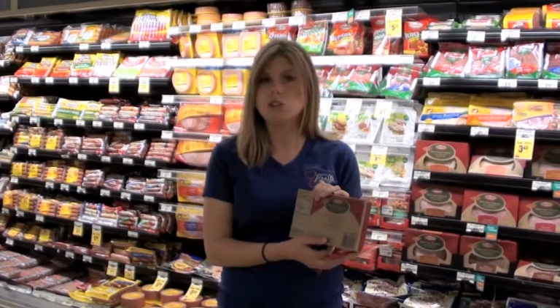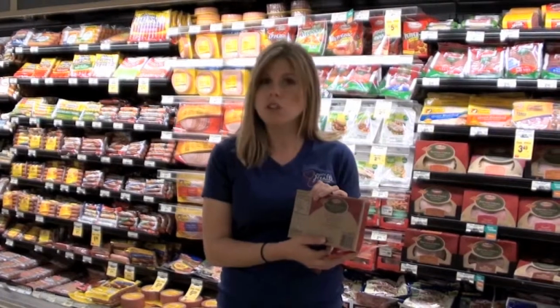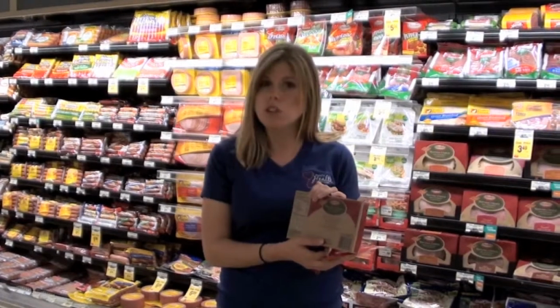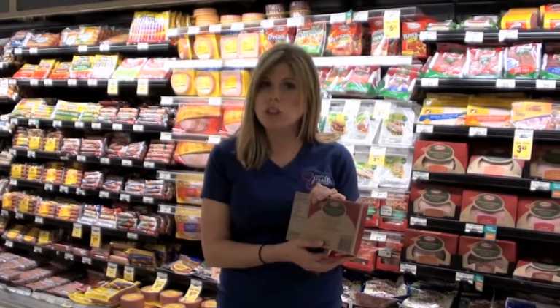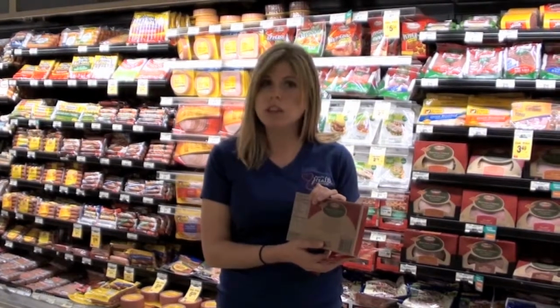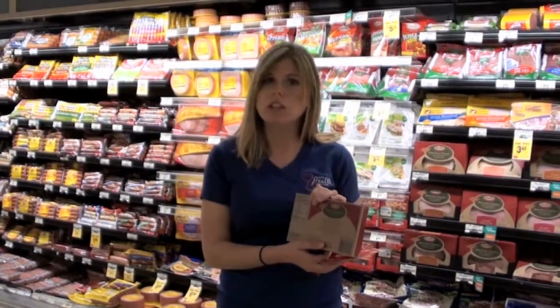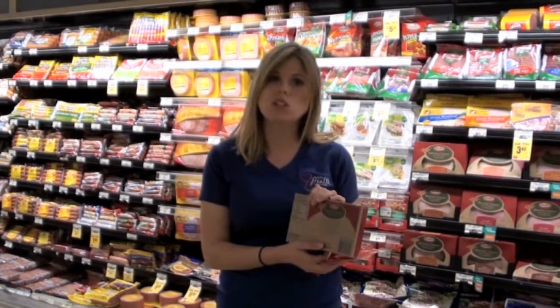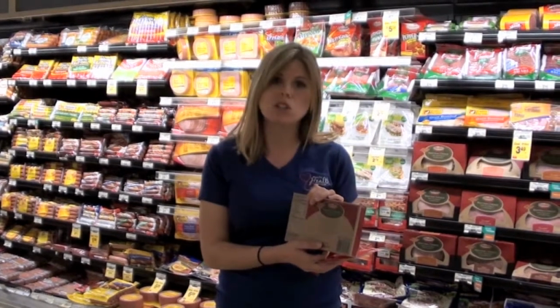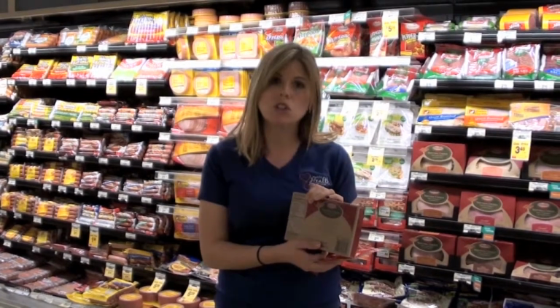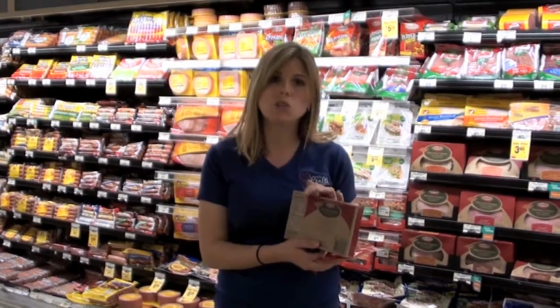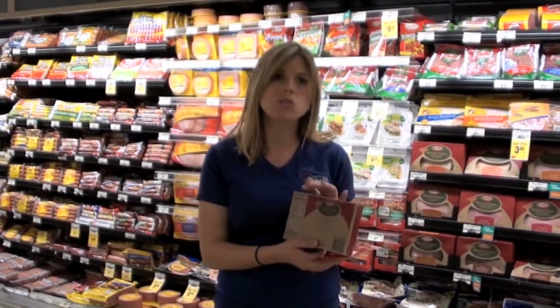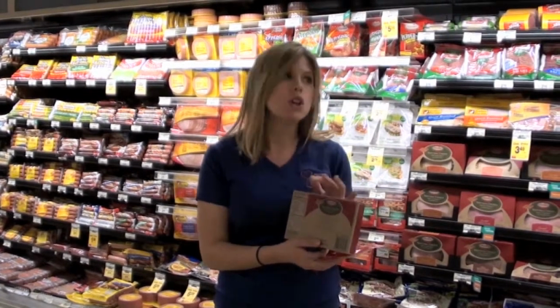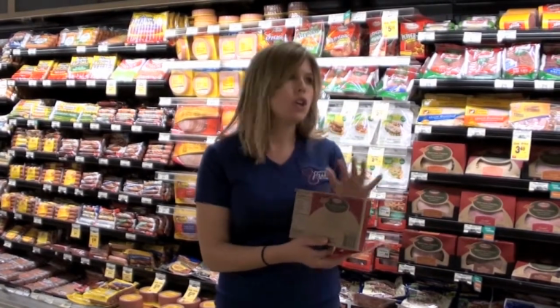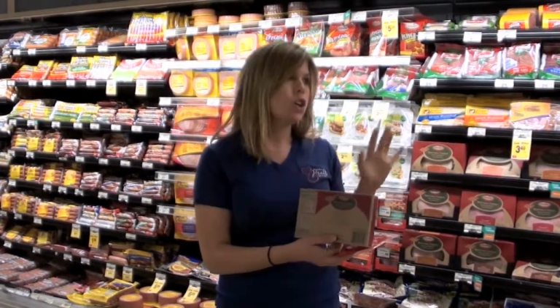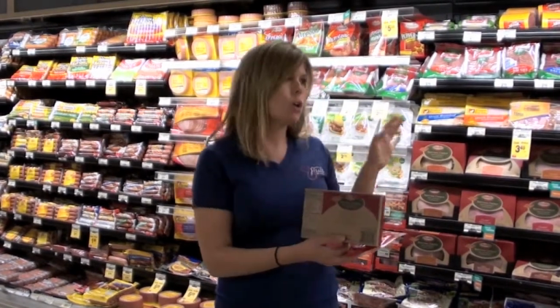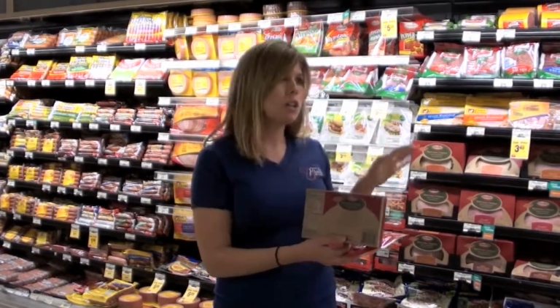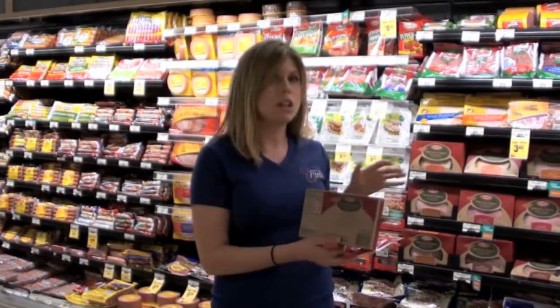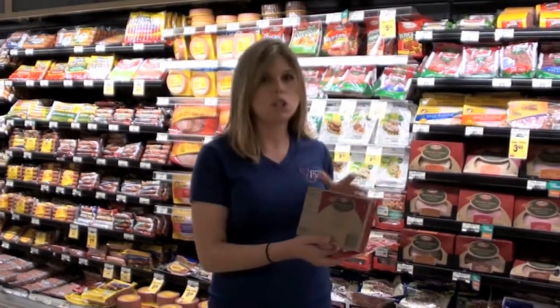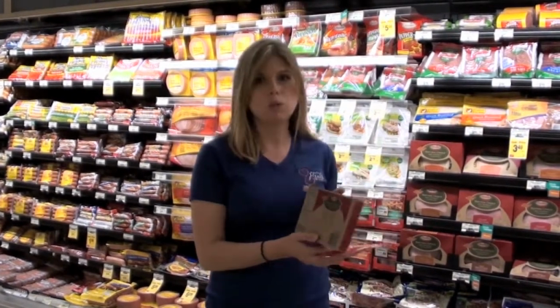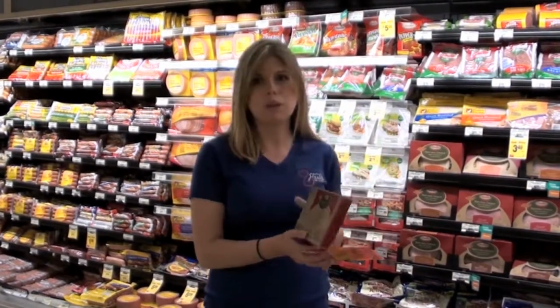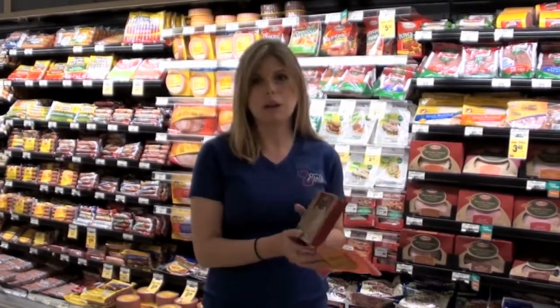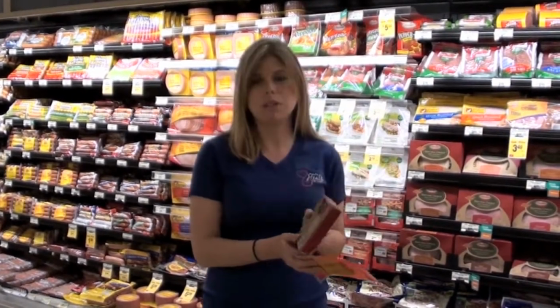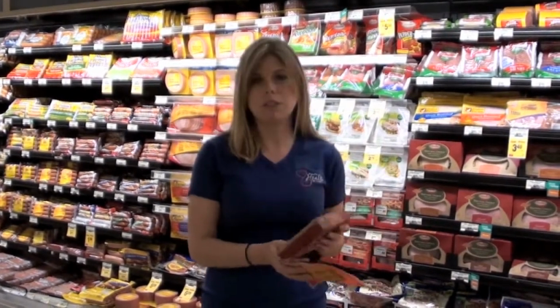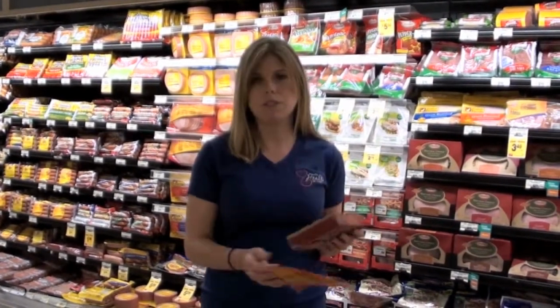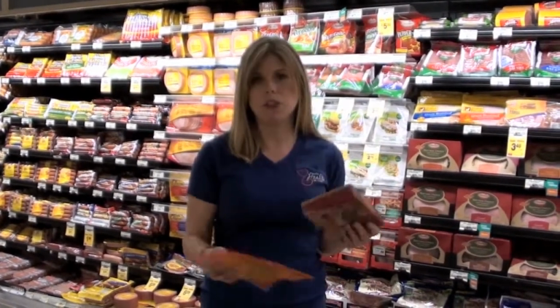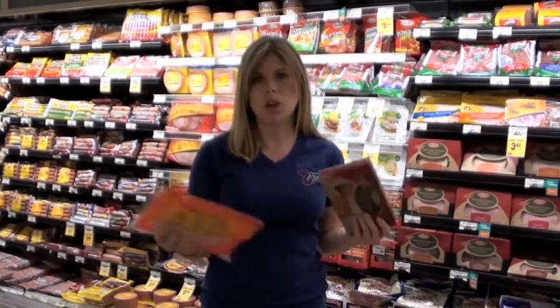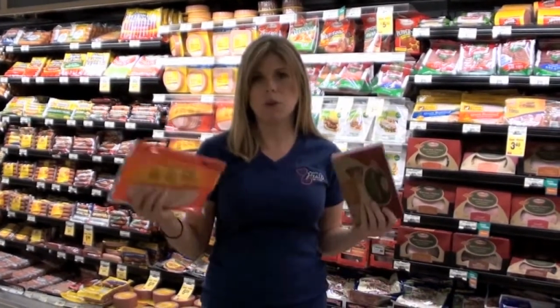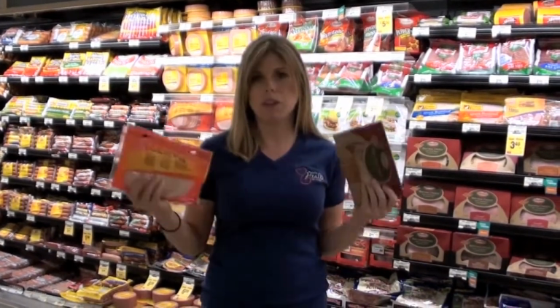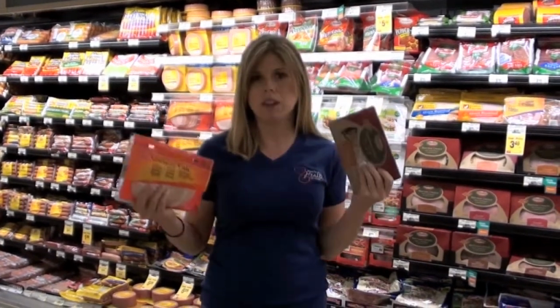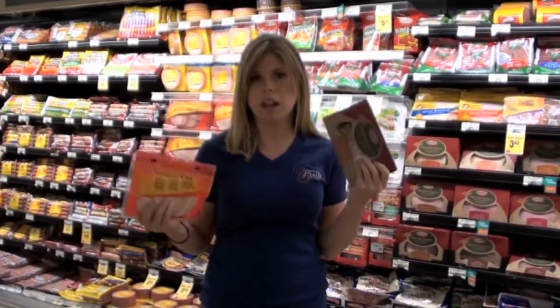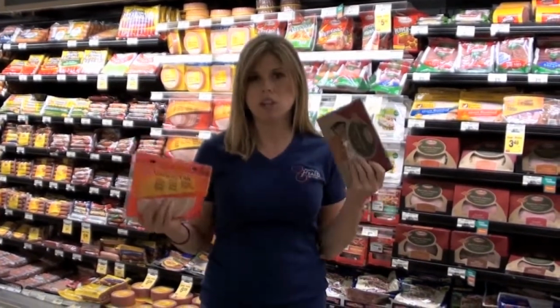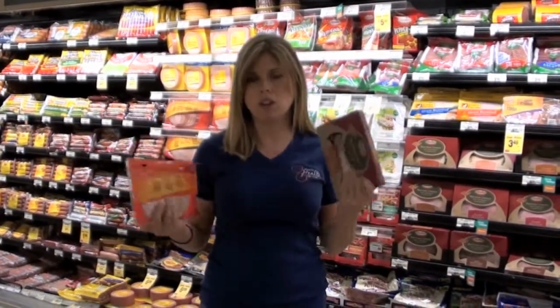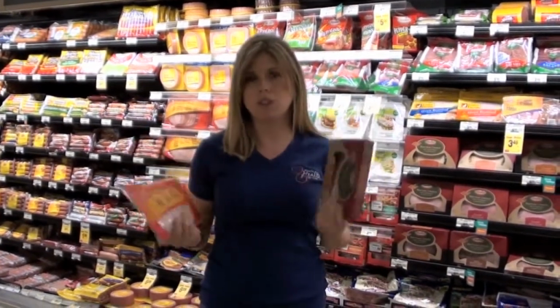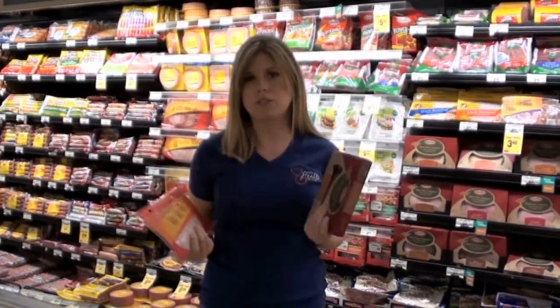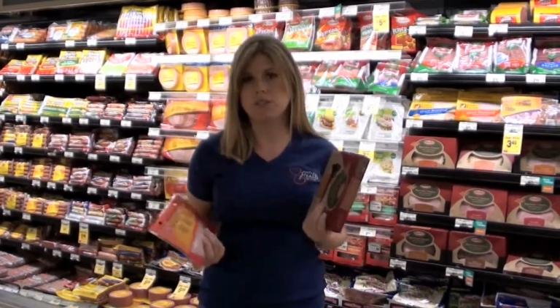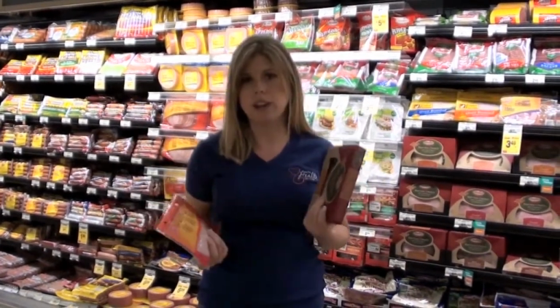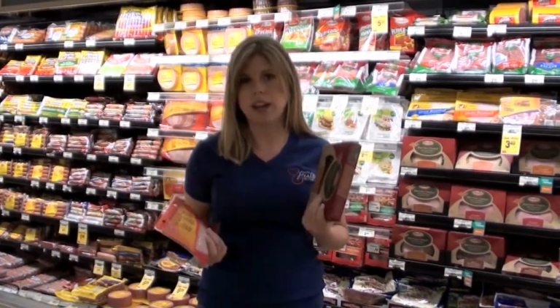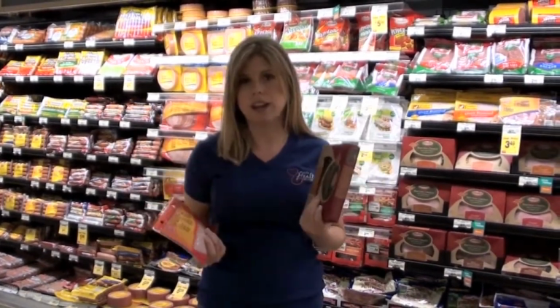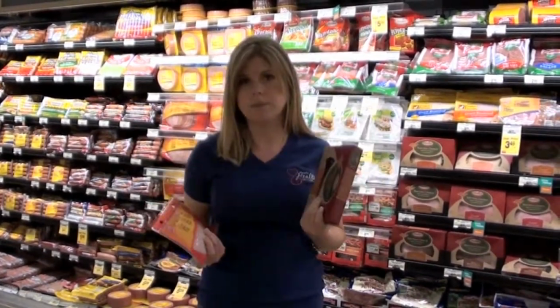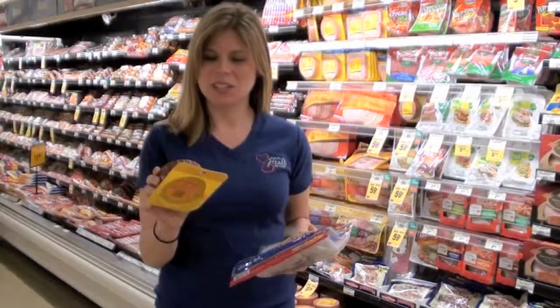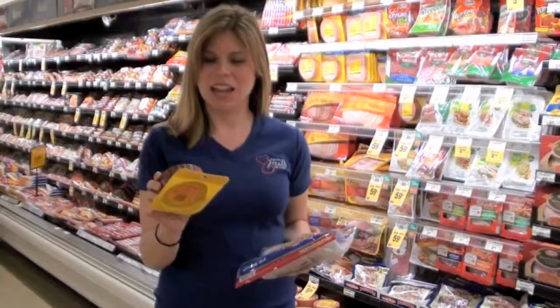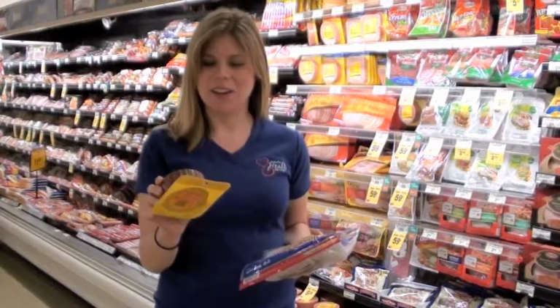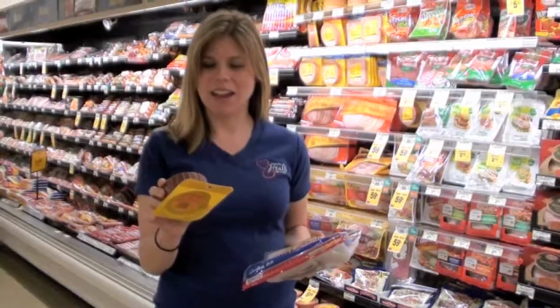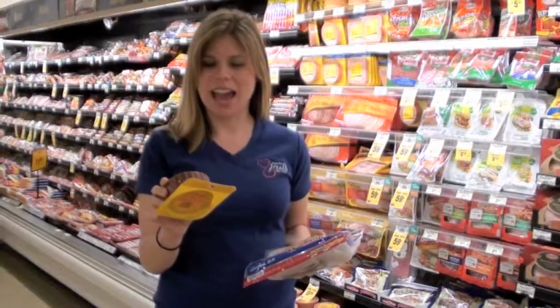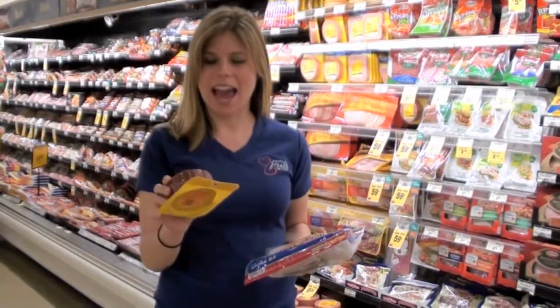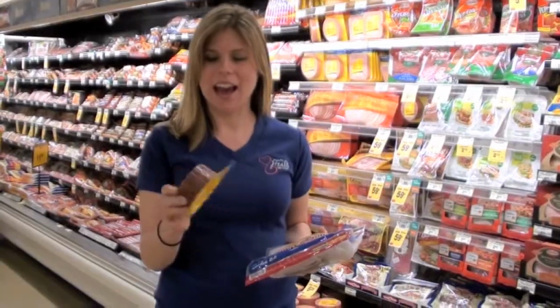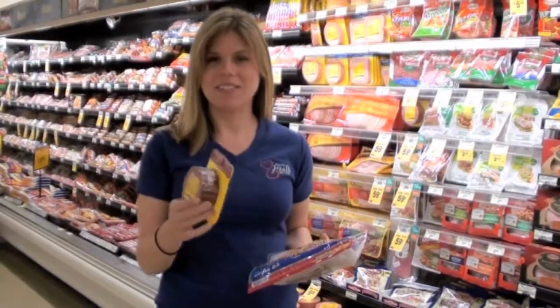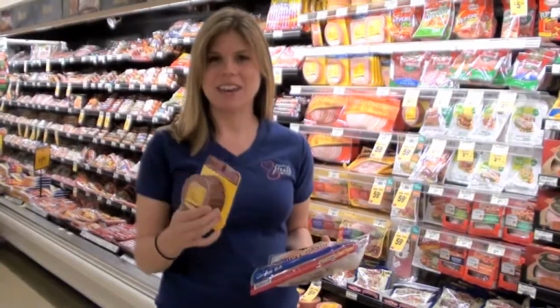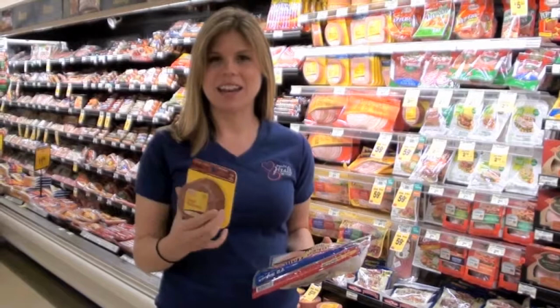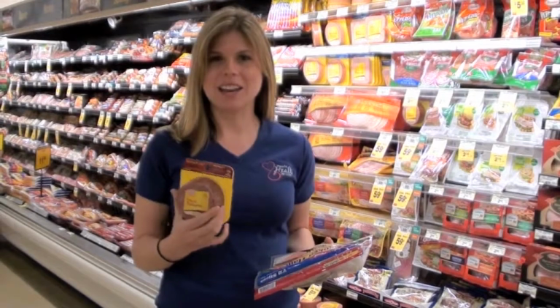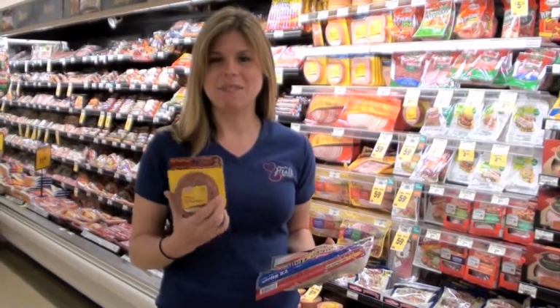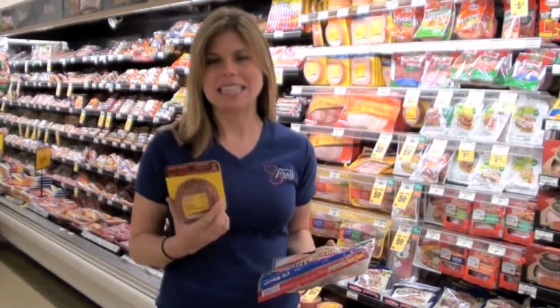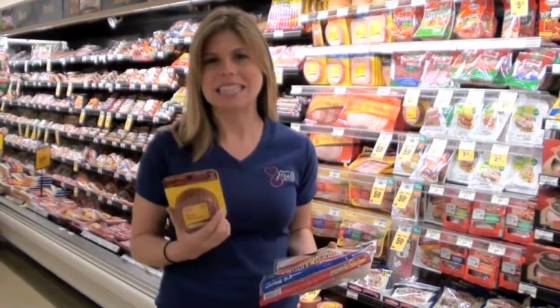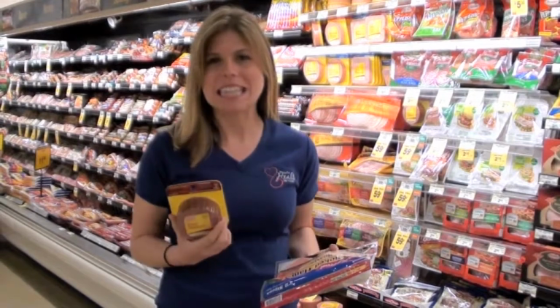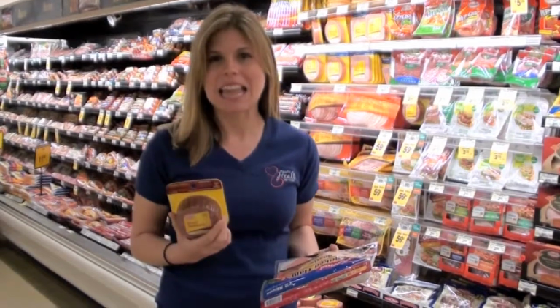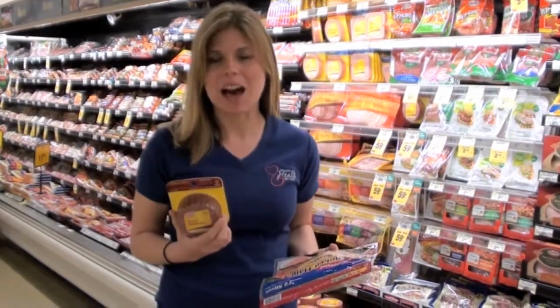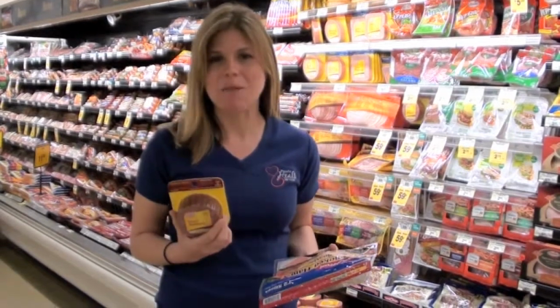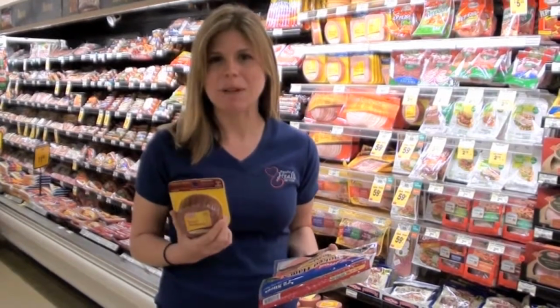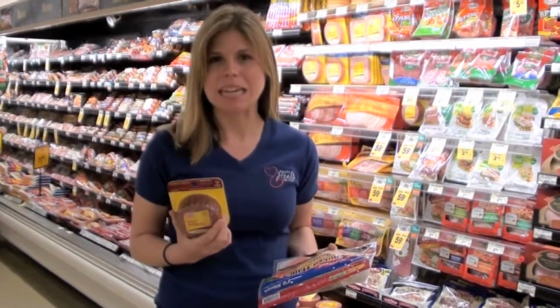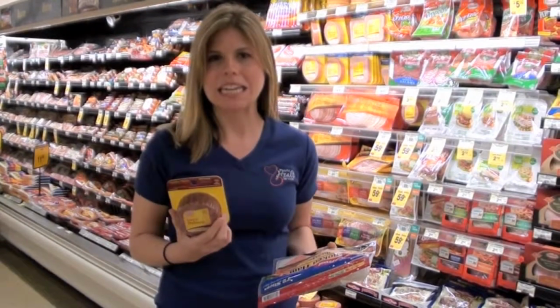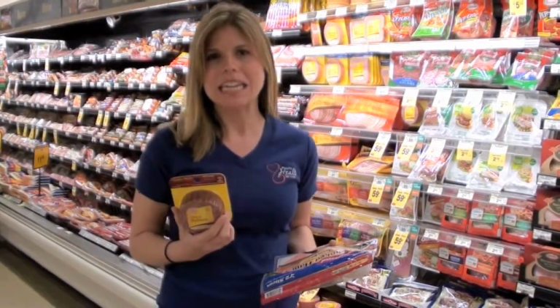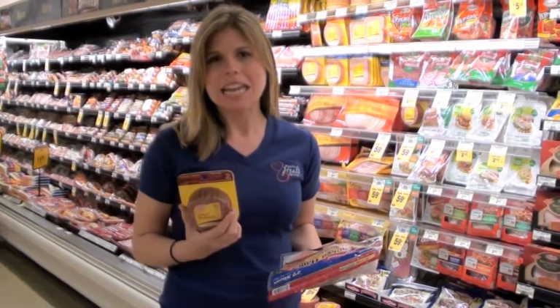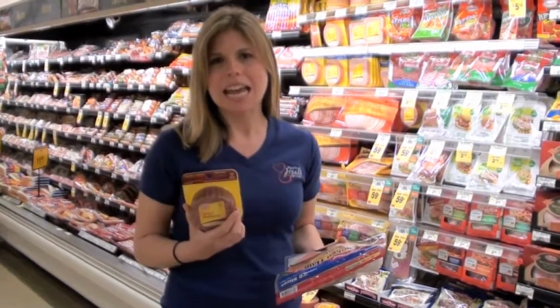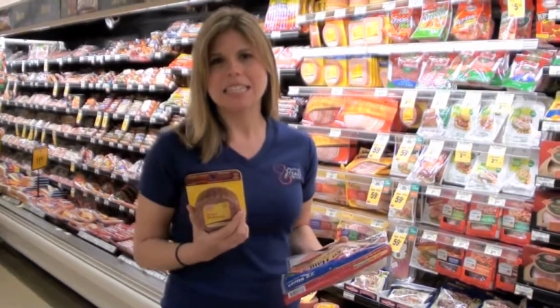So if you're looking to choose a lunch meat, I would definitely go with the nitrate-free item.